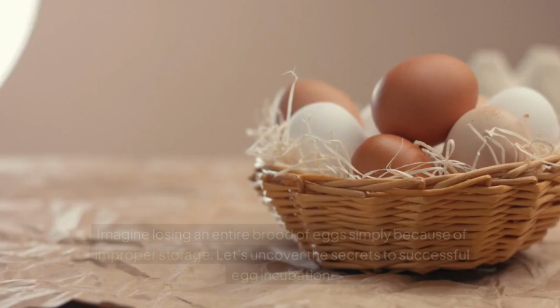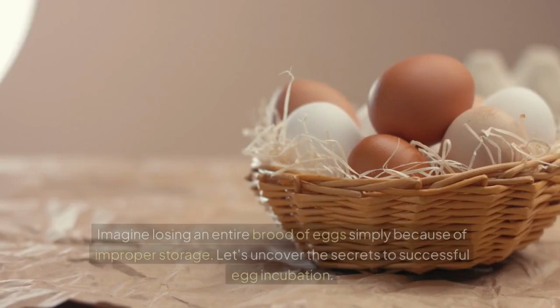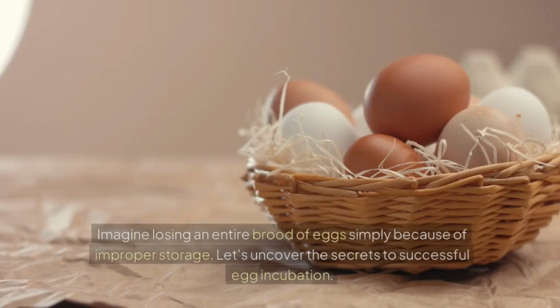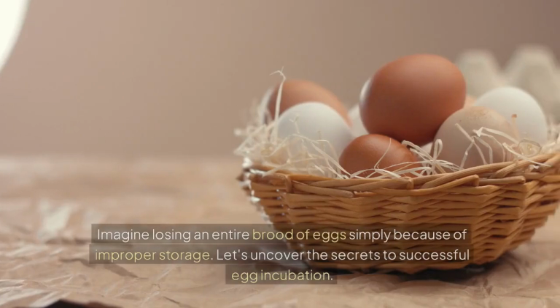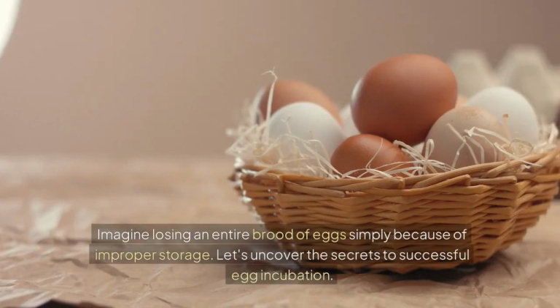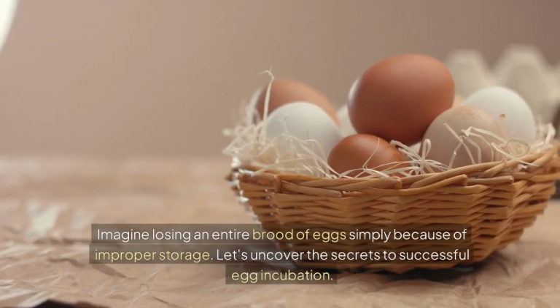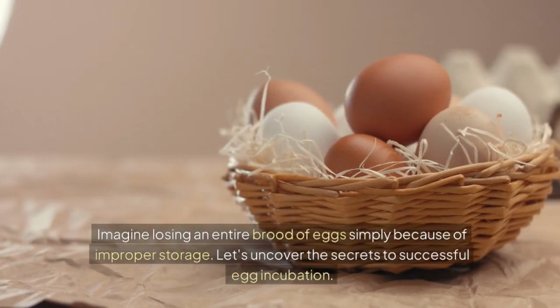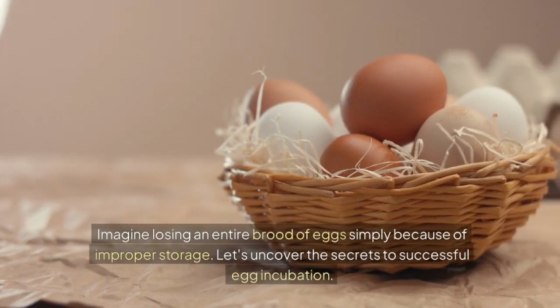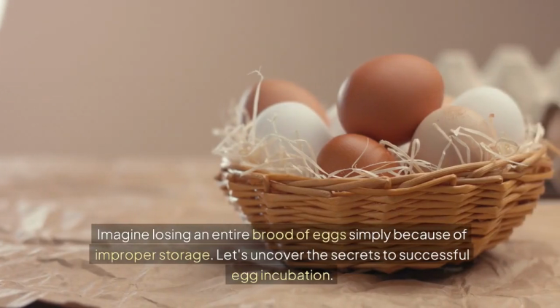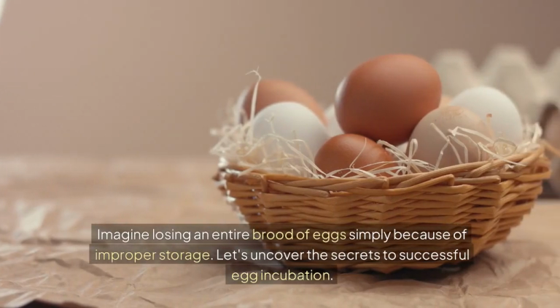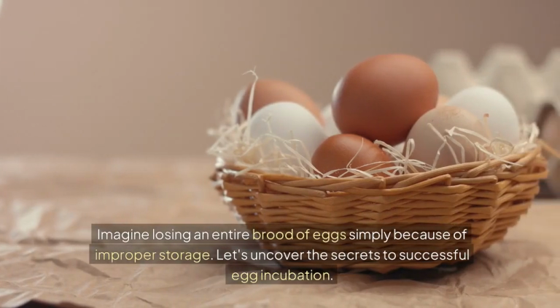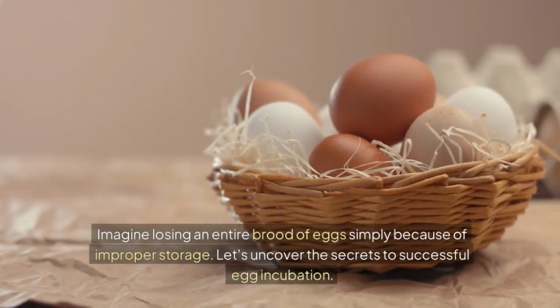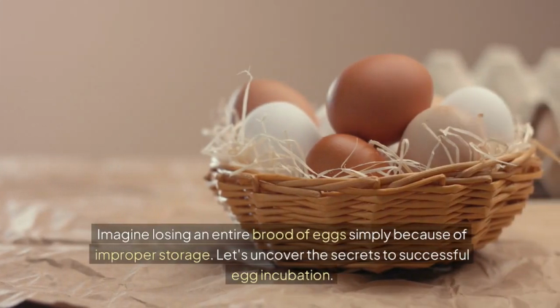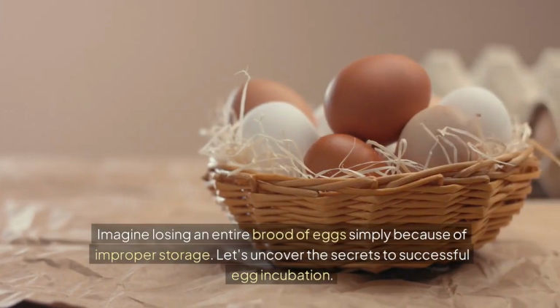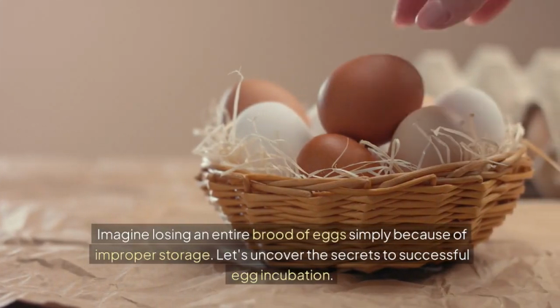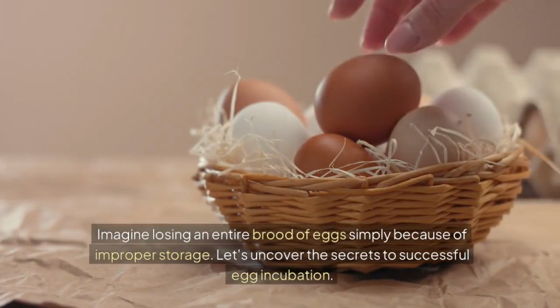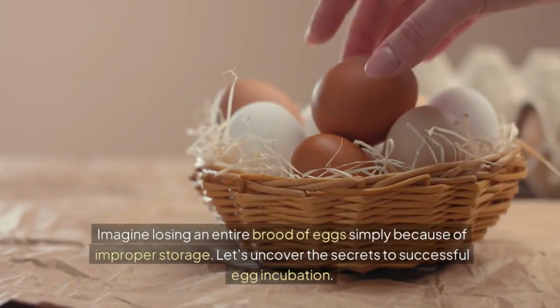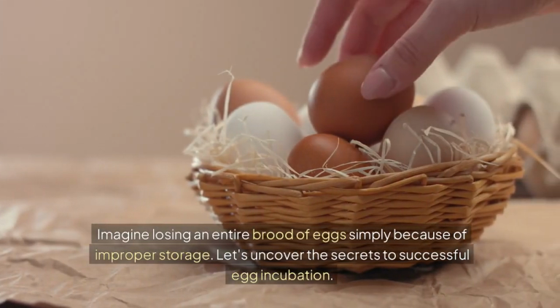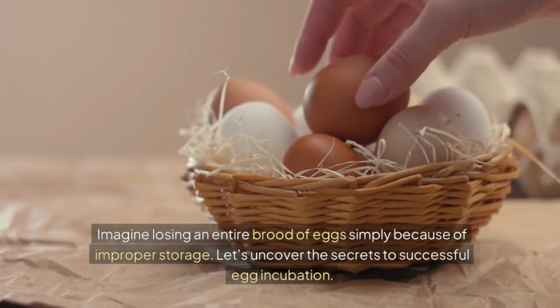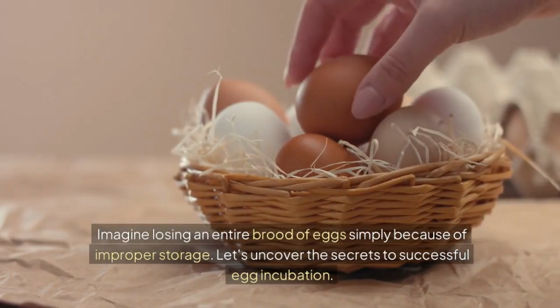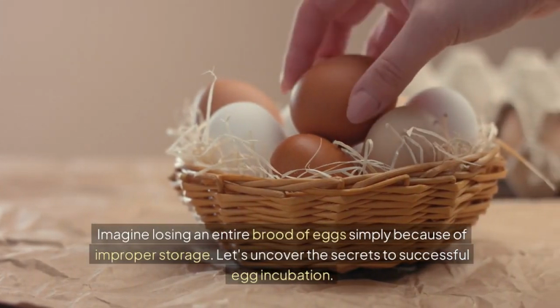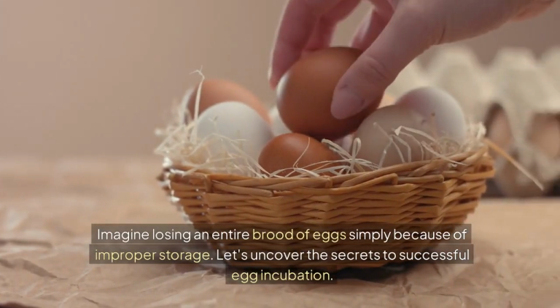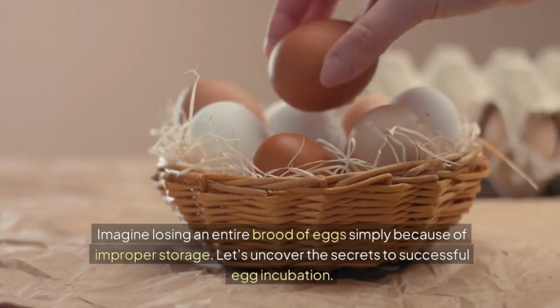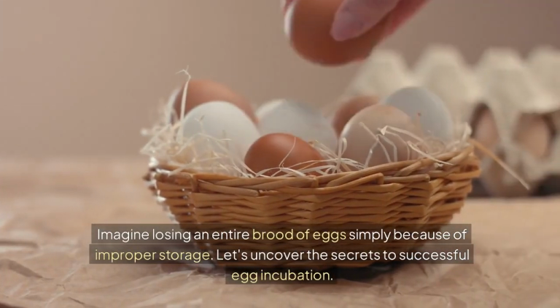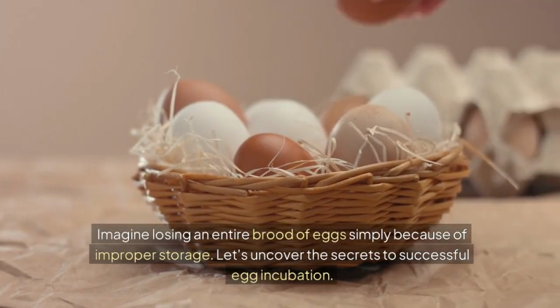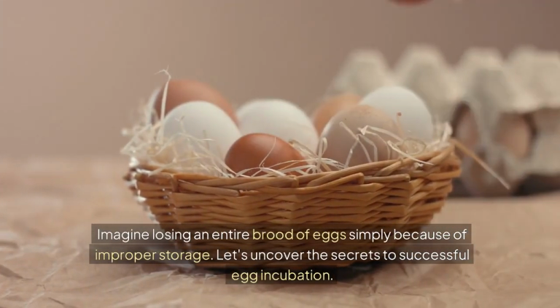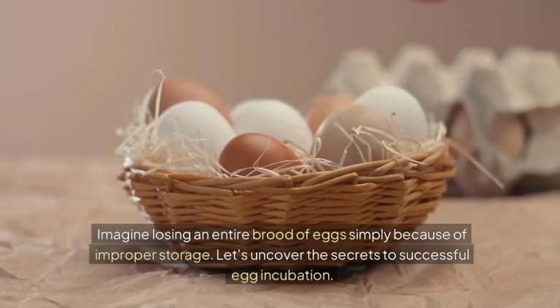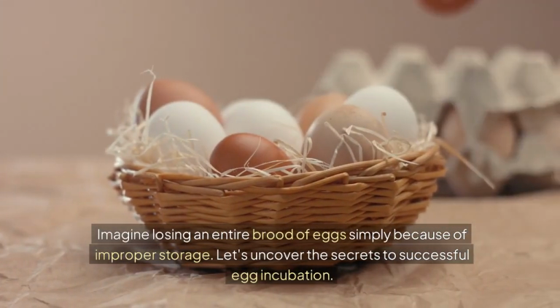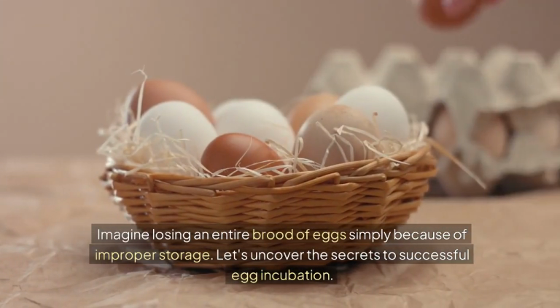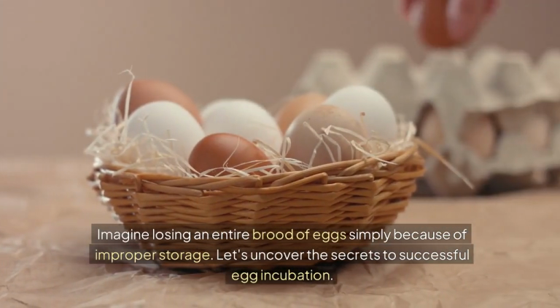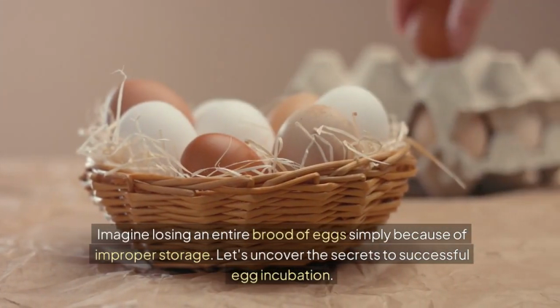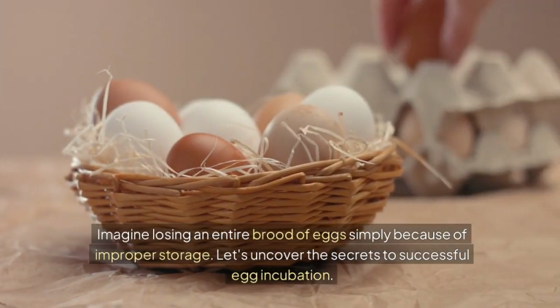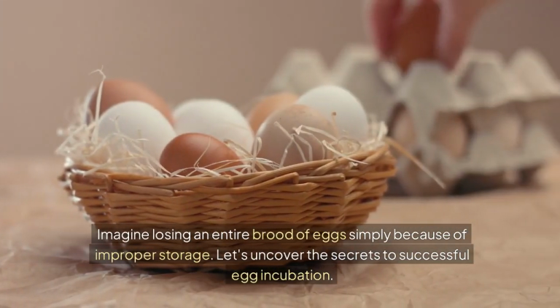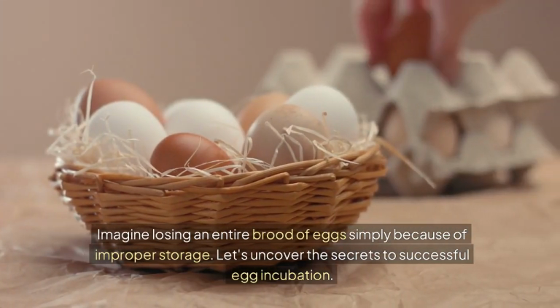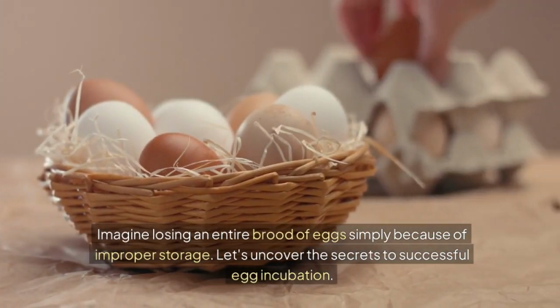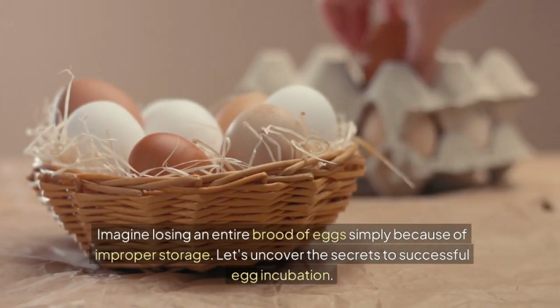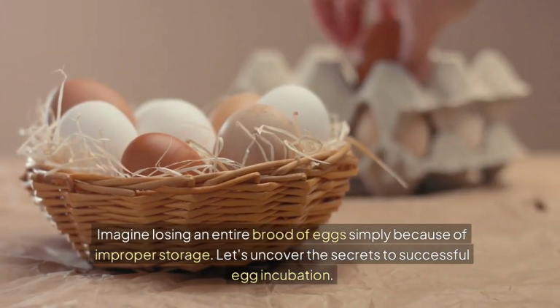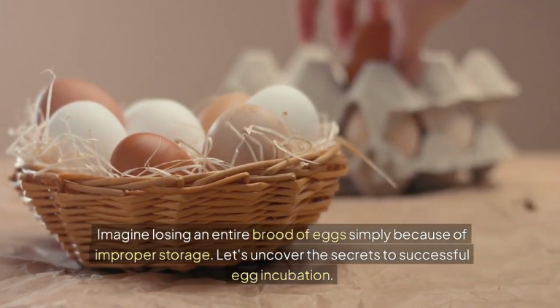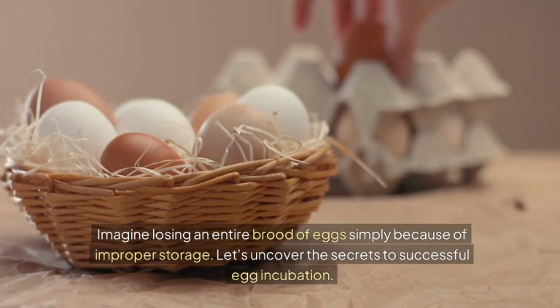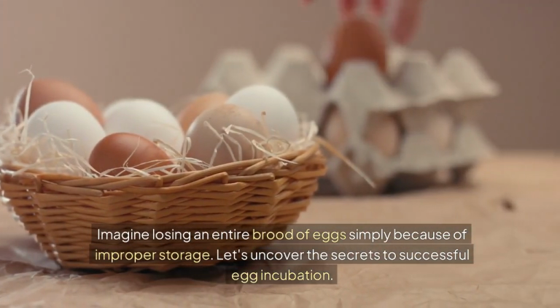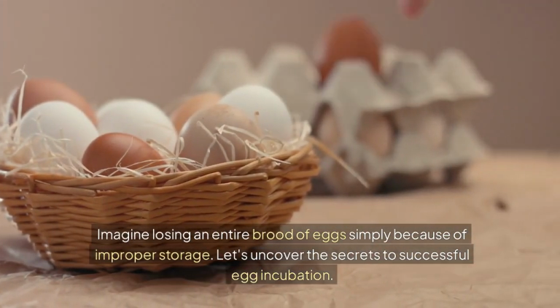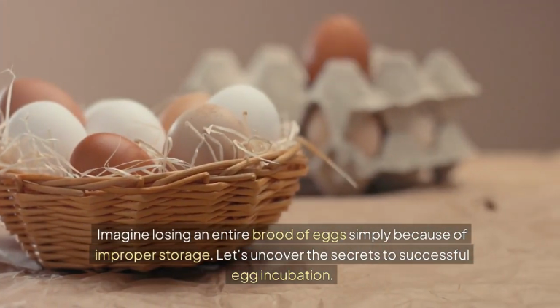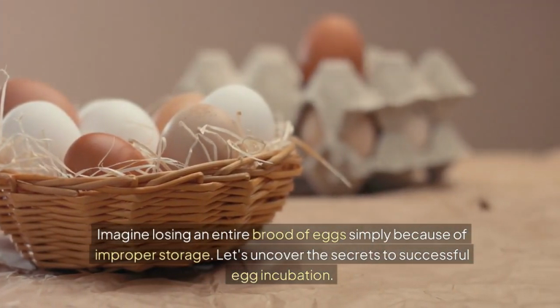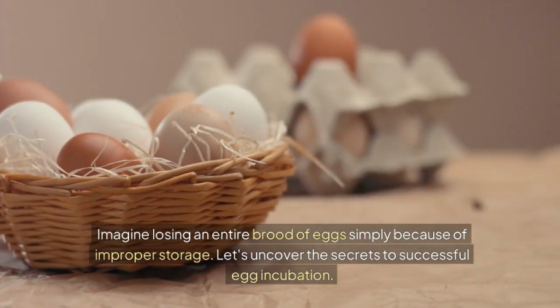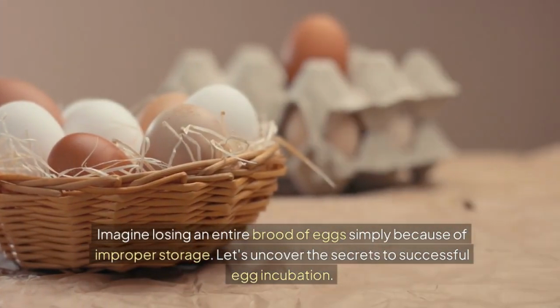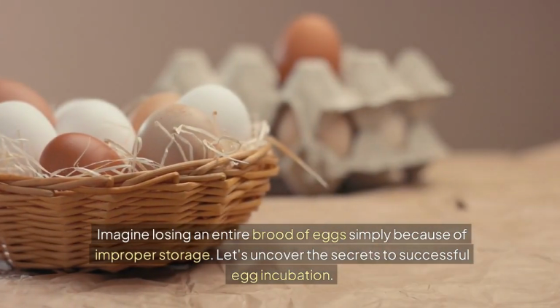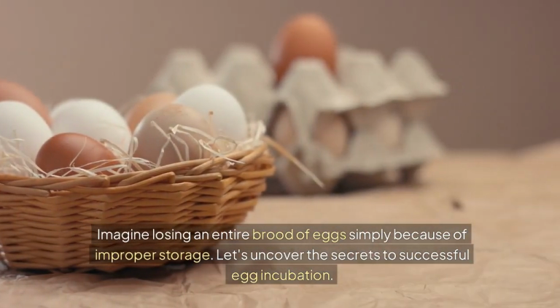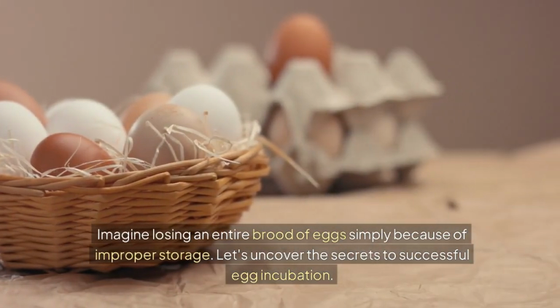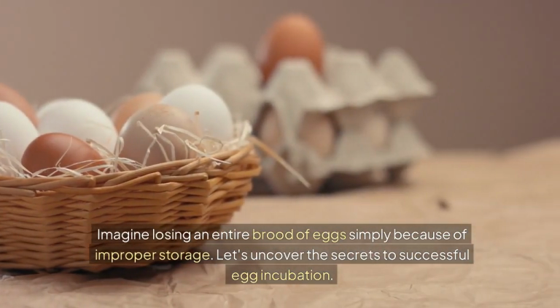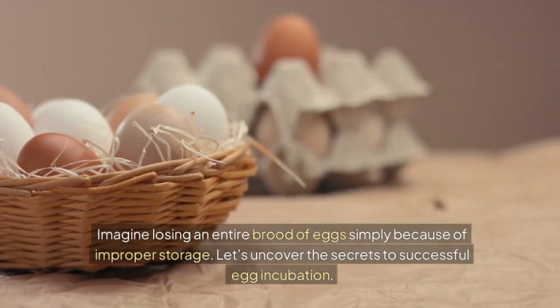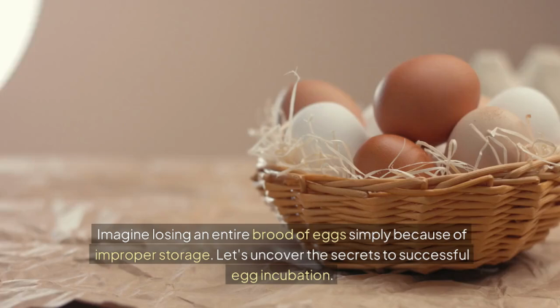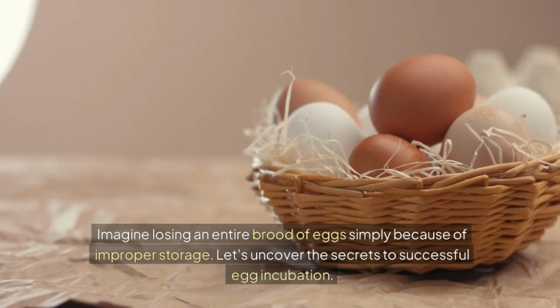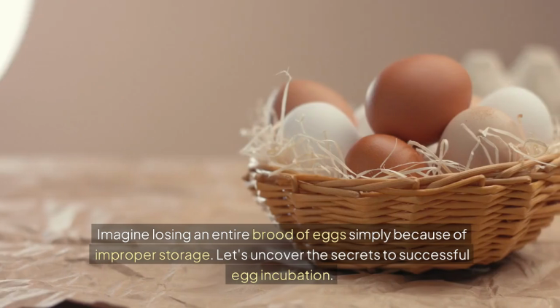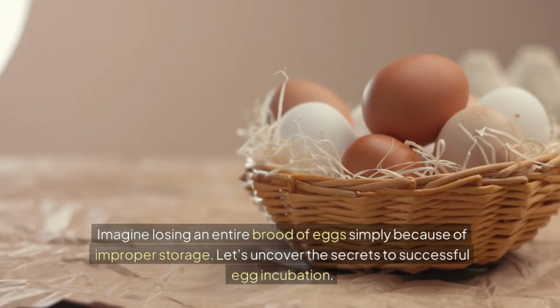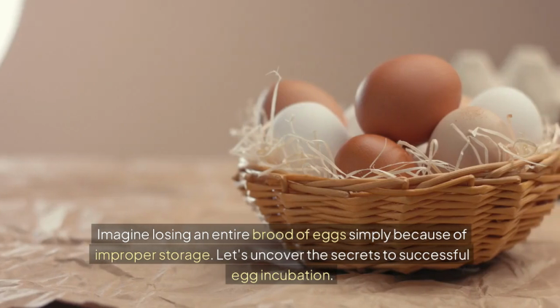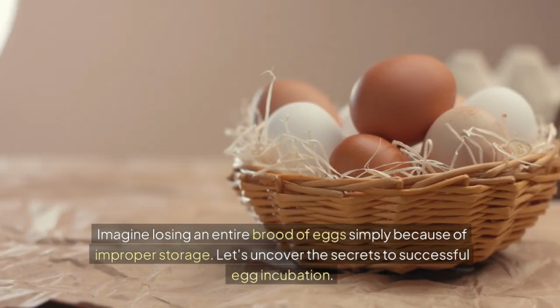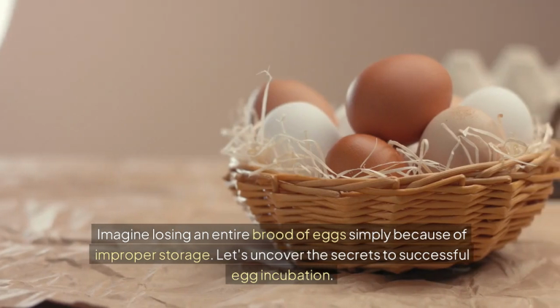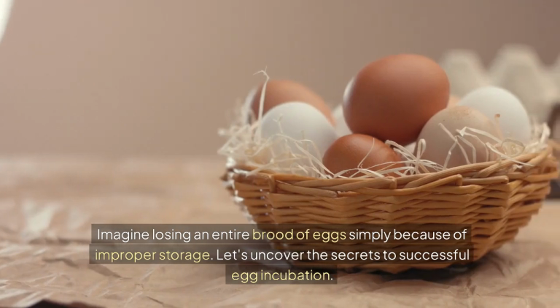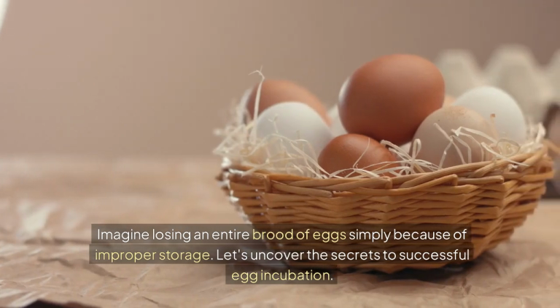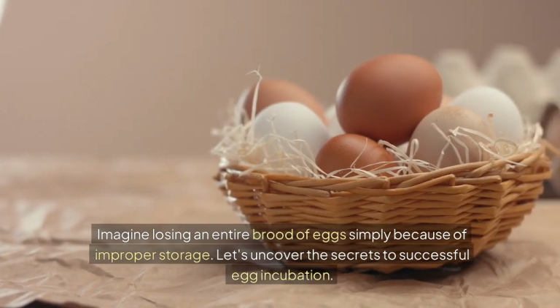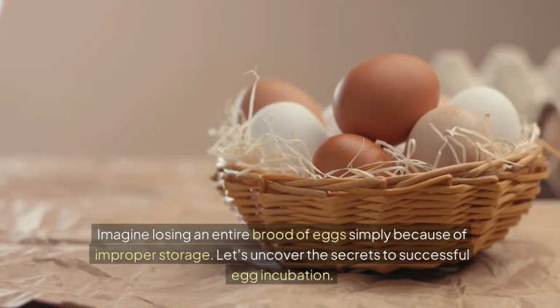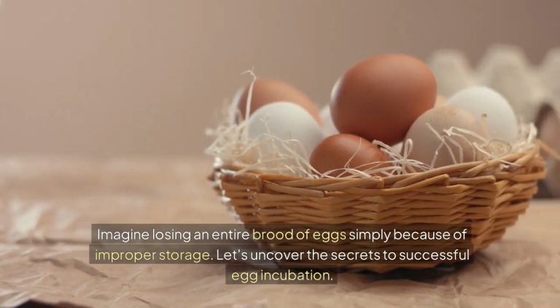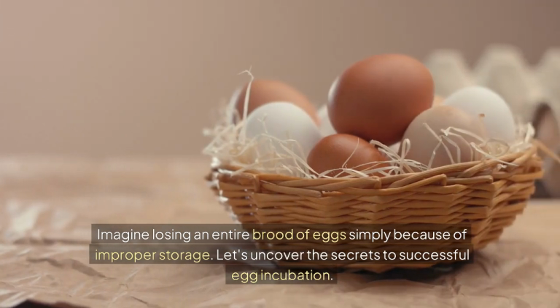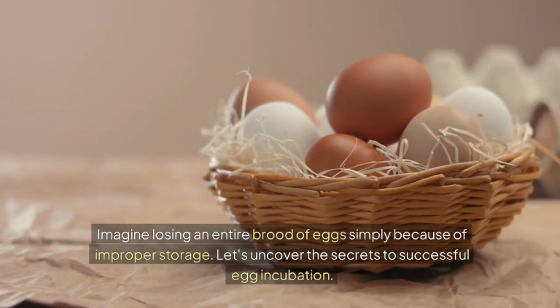Imagine losing an entire brood of eggs simply because of improper storage. Let's uncover the secrets to successful egg incubation.